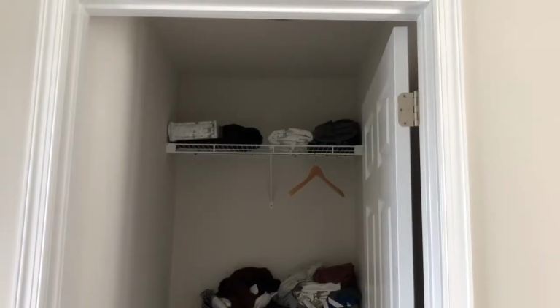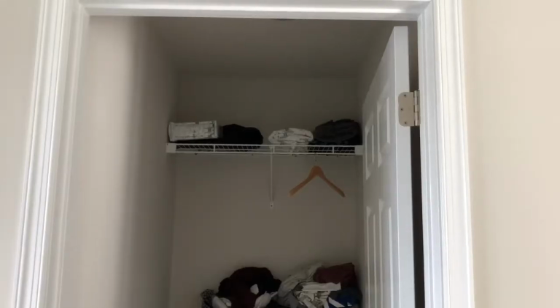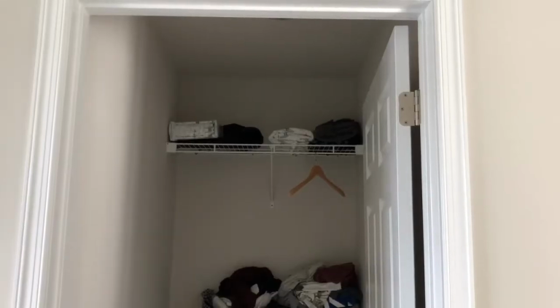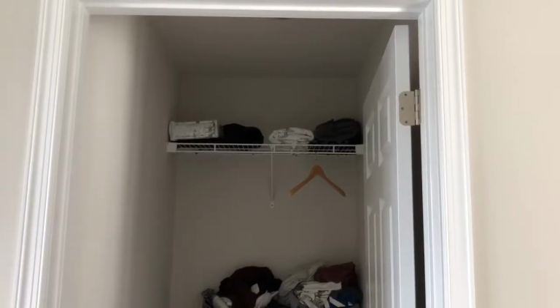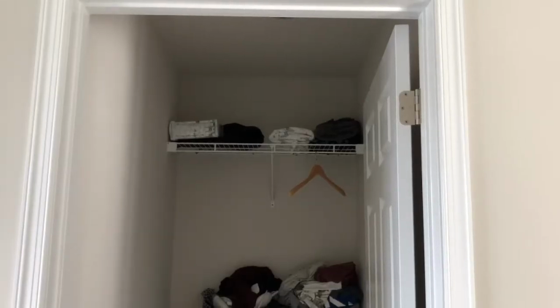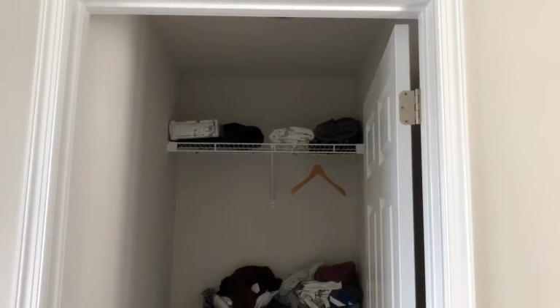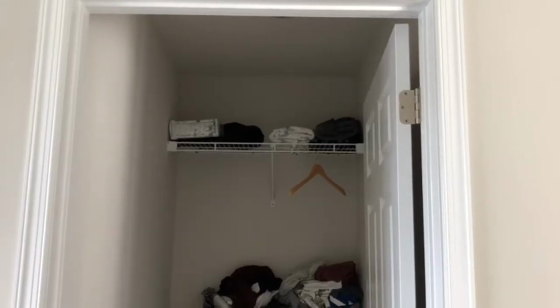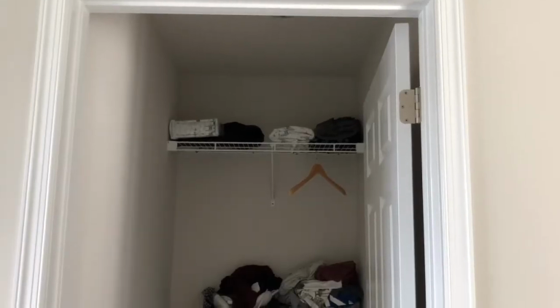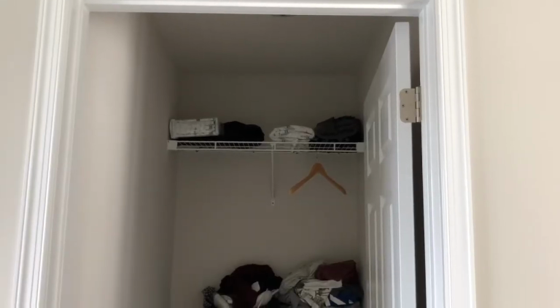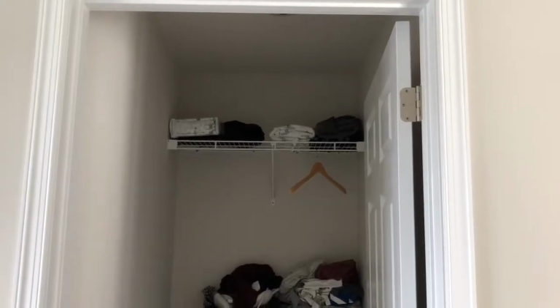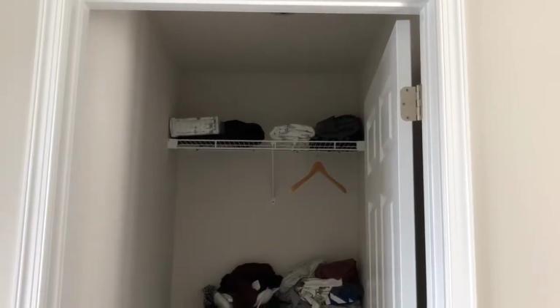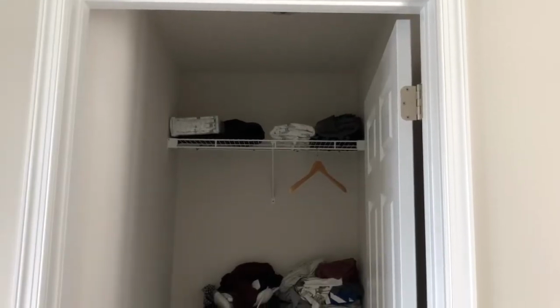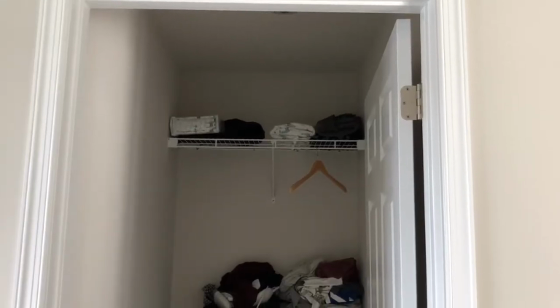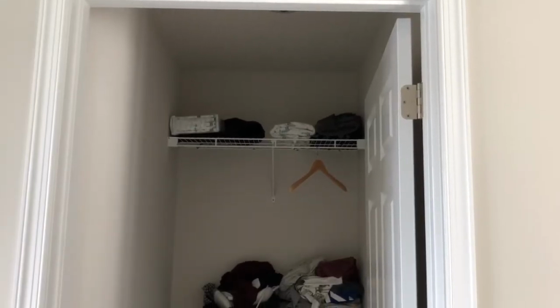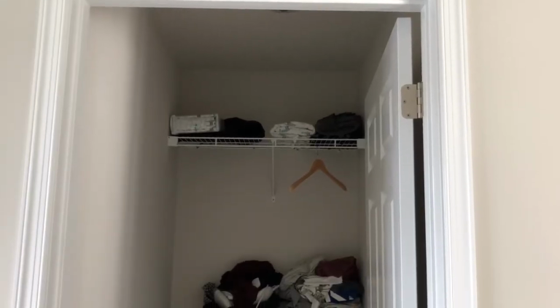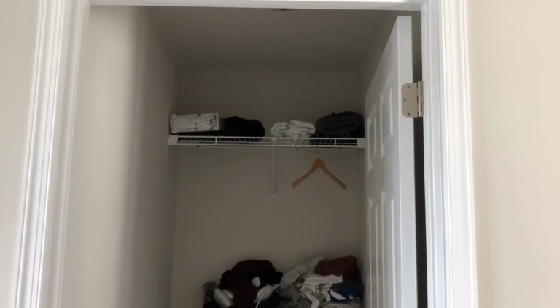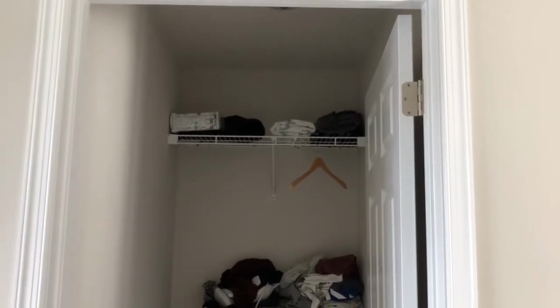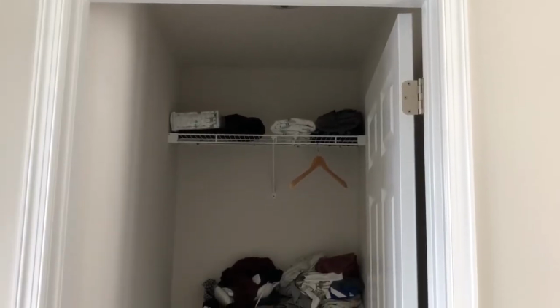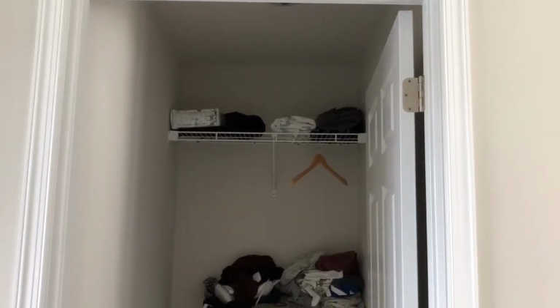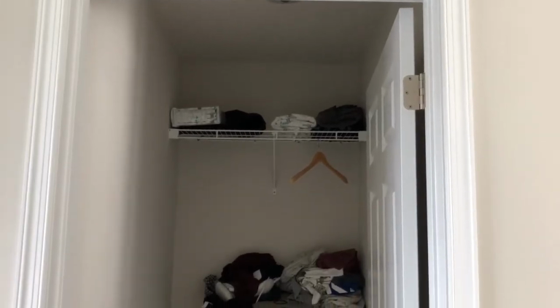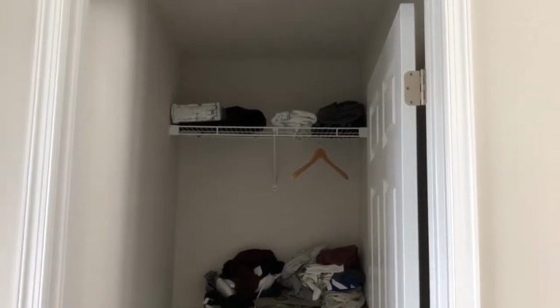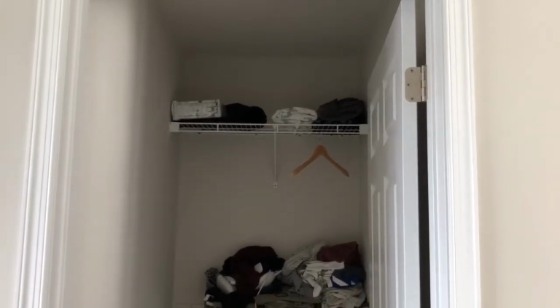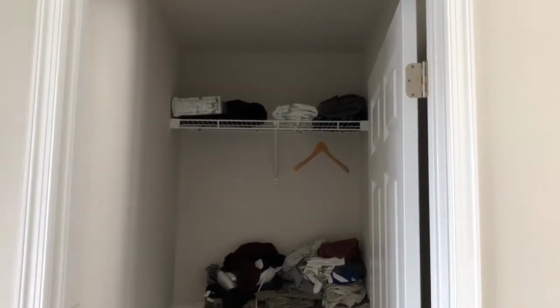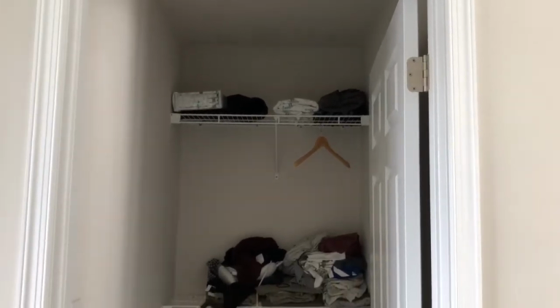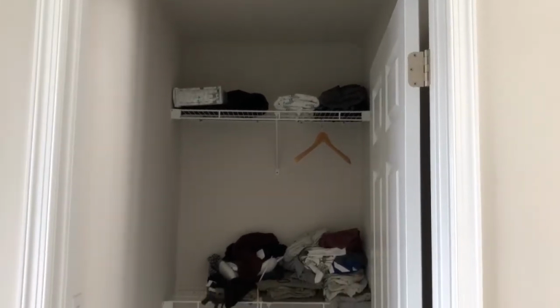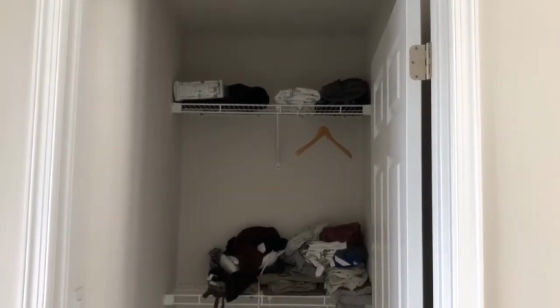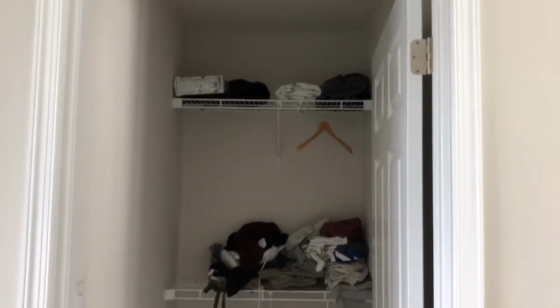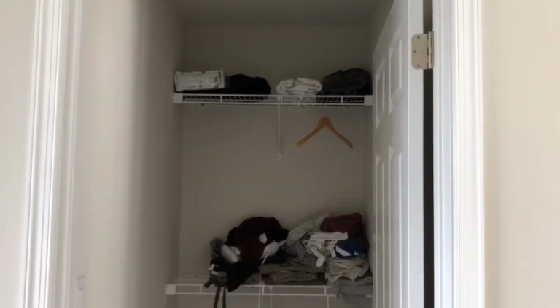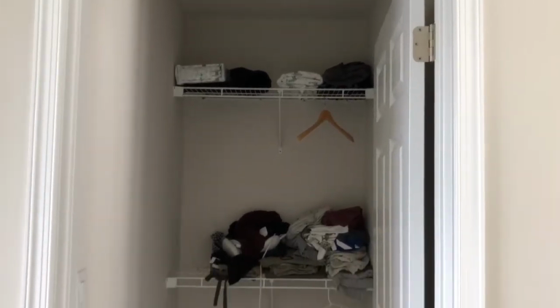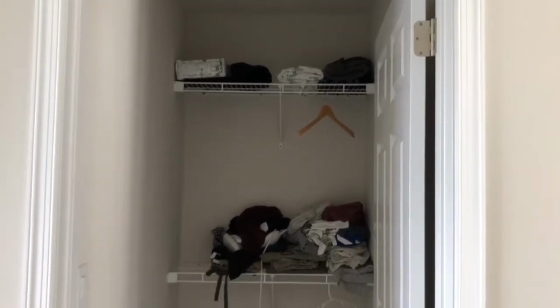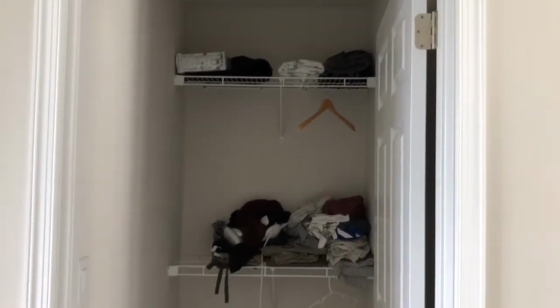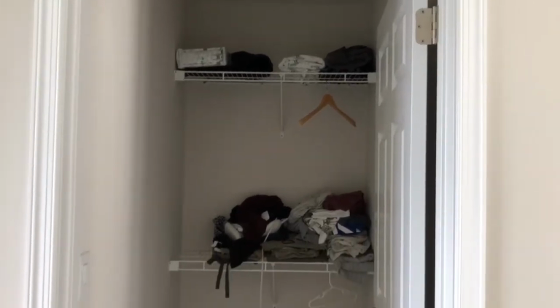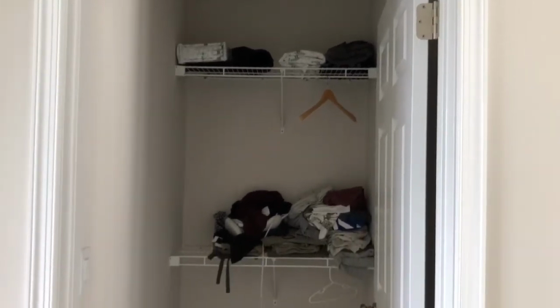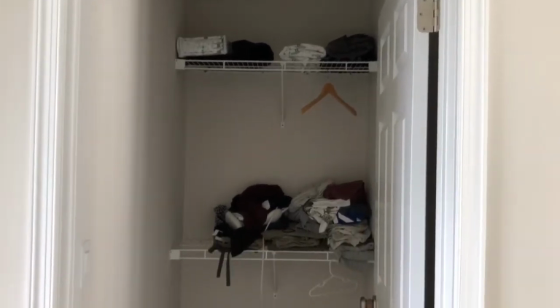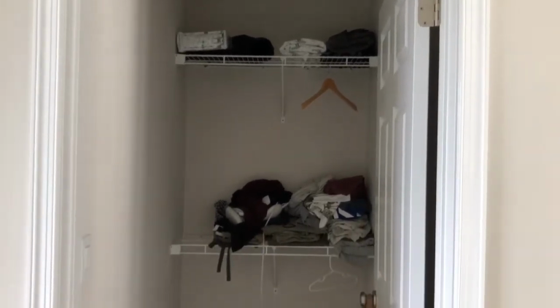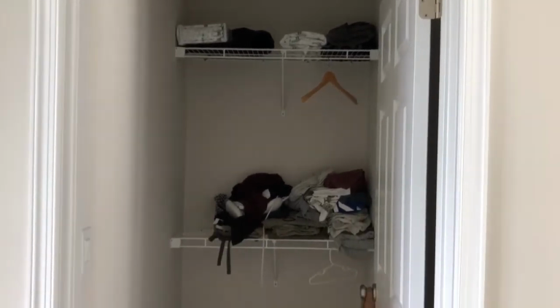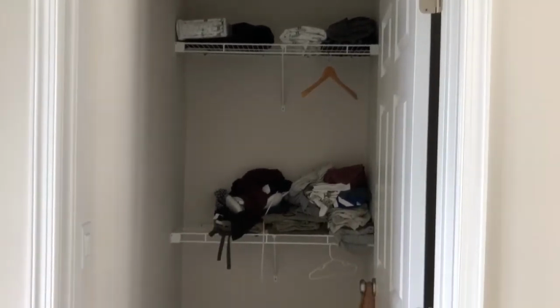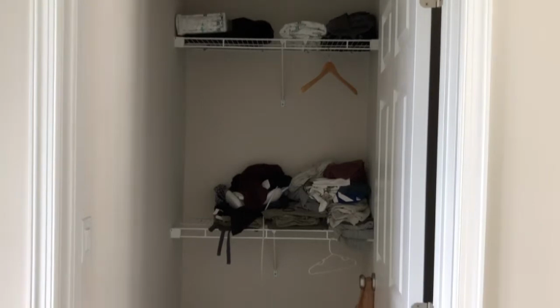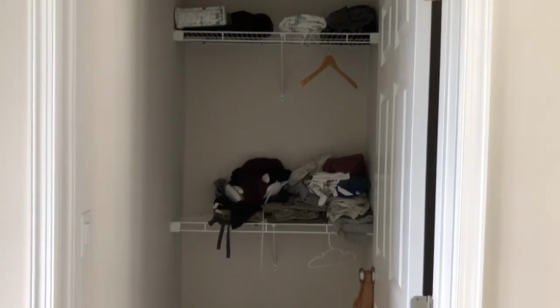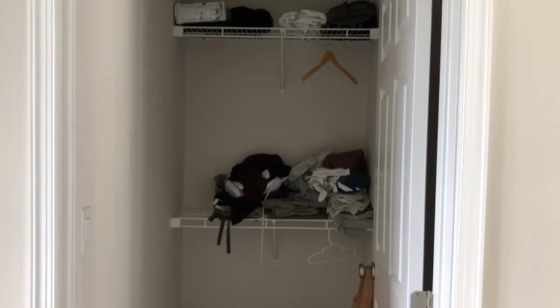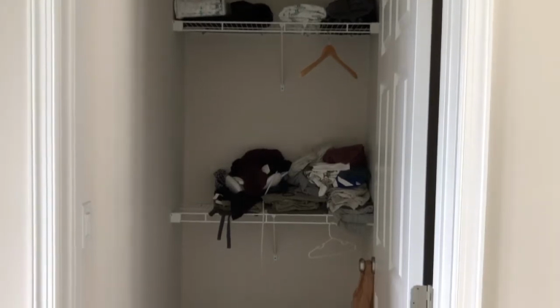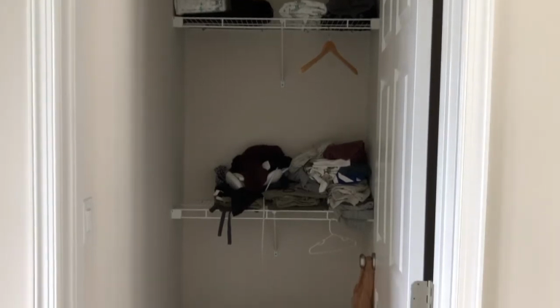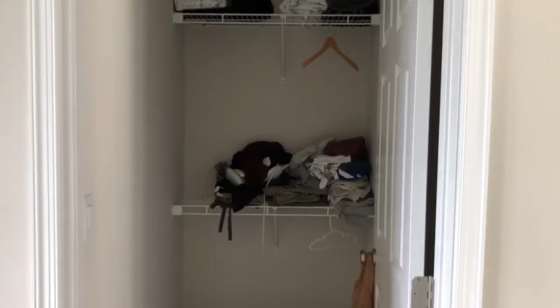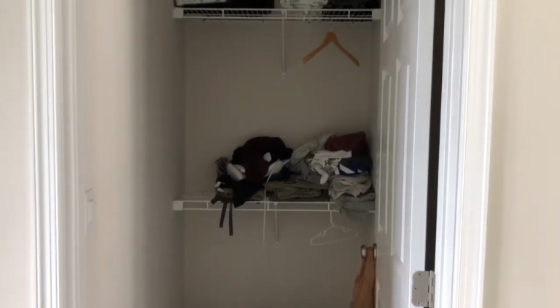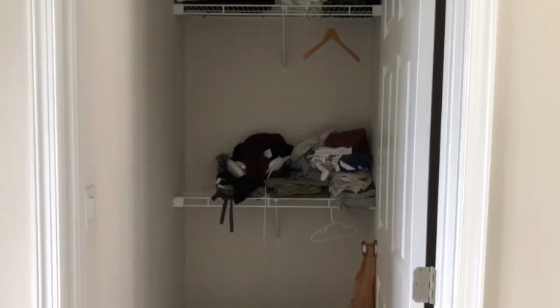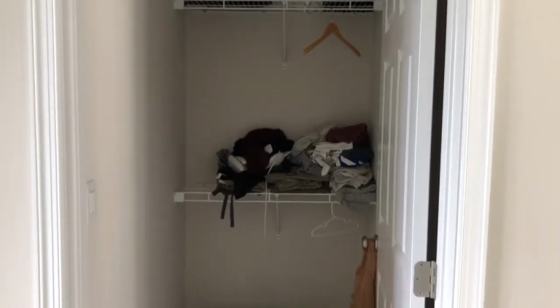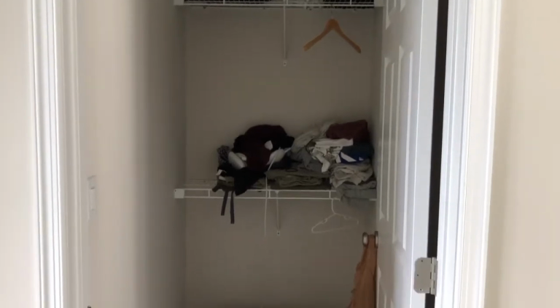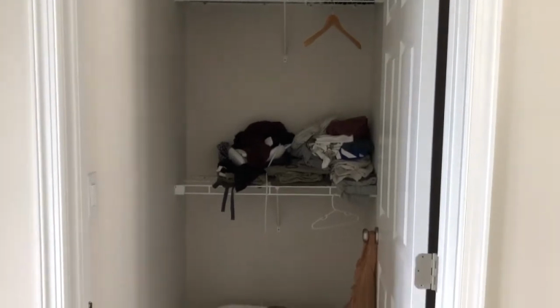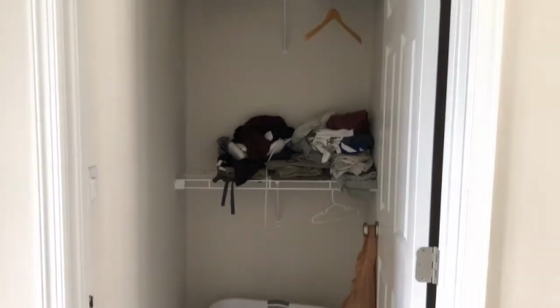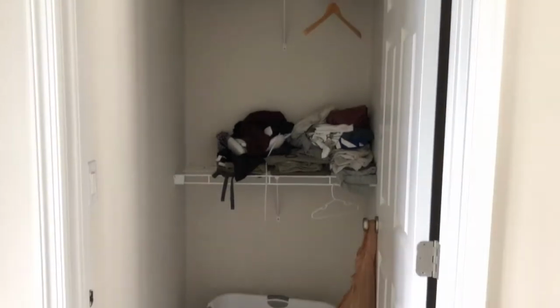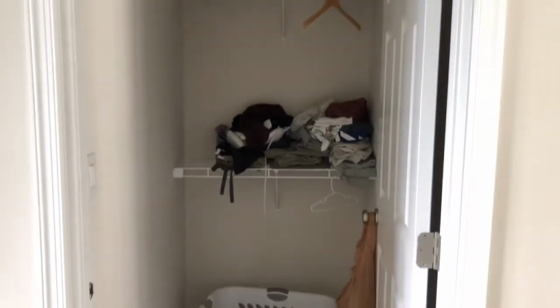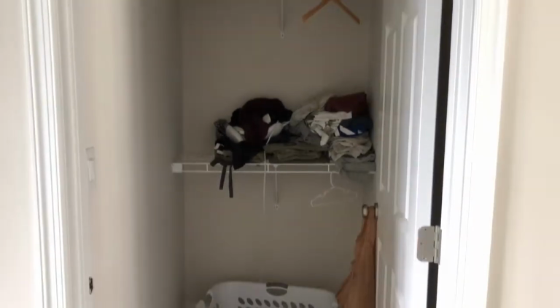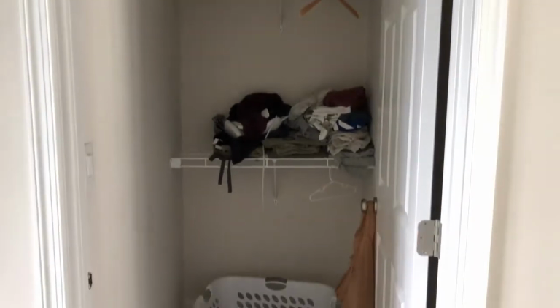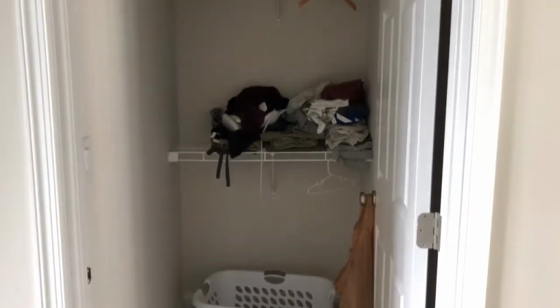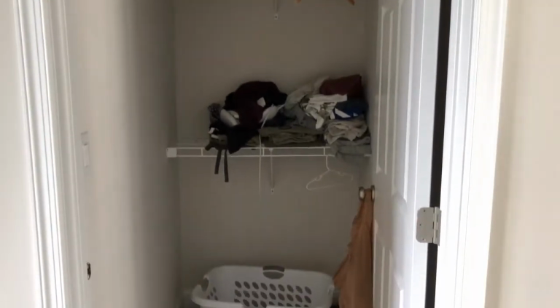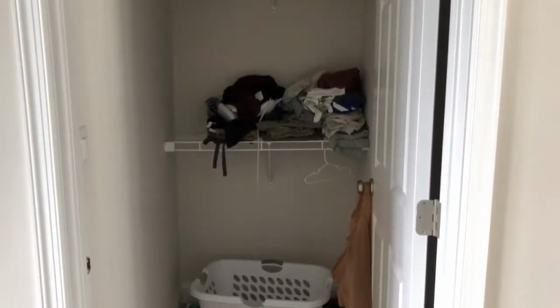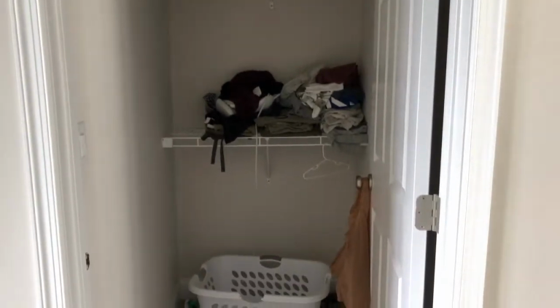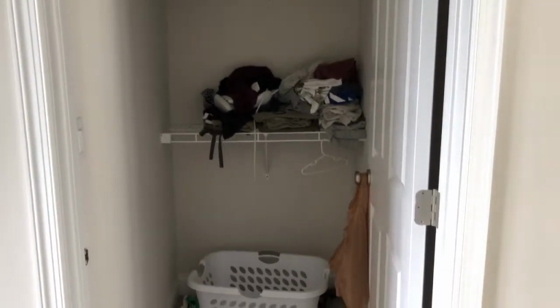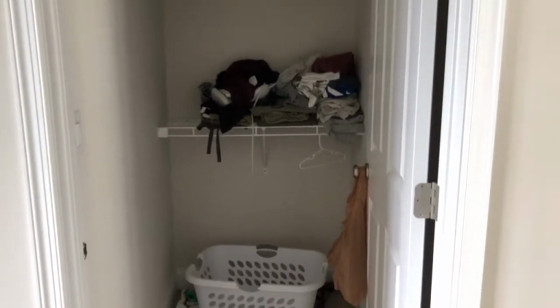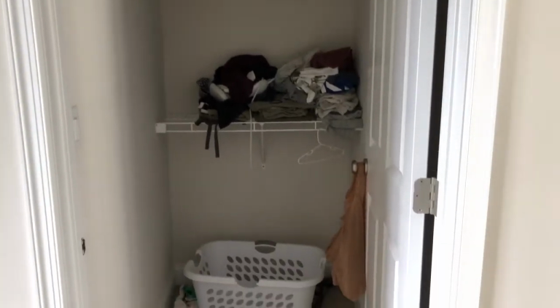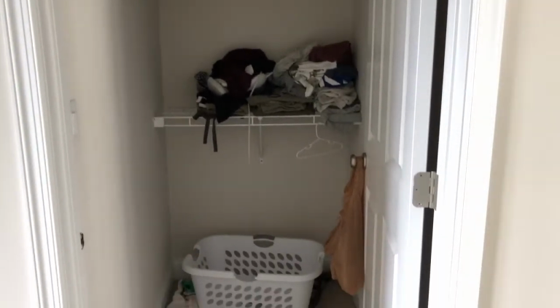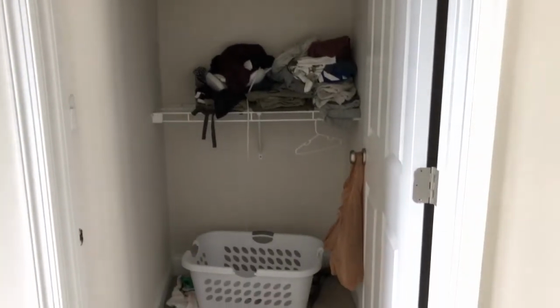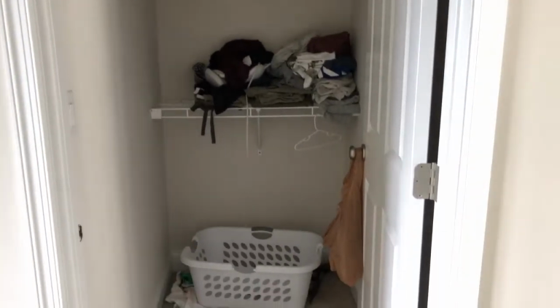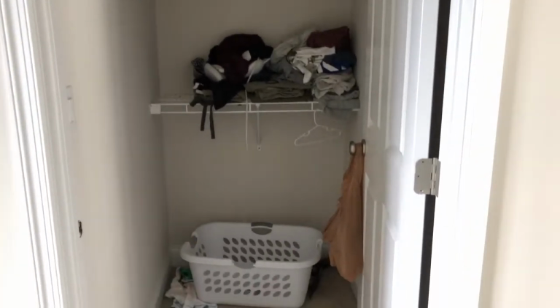This is what the closet looks like currently. I'm going to remove all of these items out of the closet and start with a clean closet.